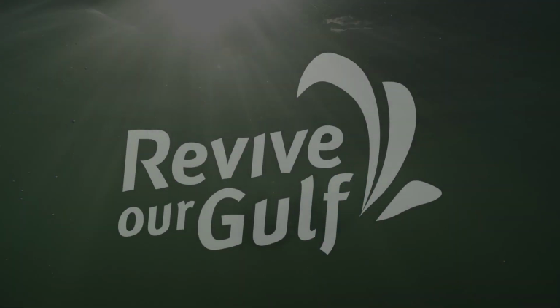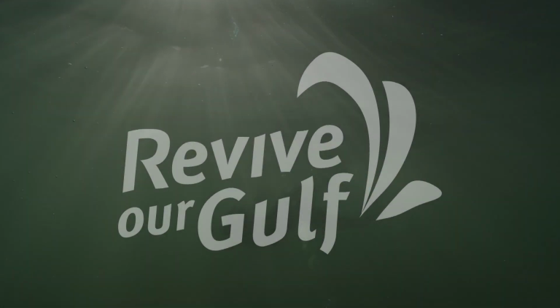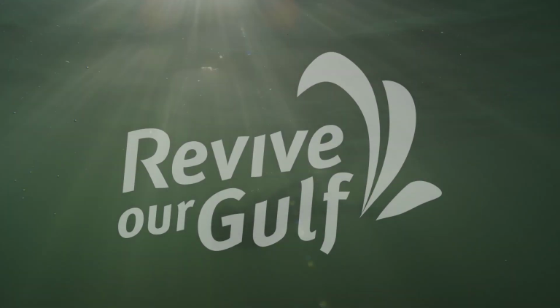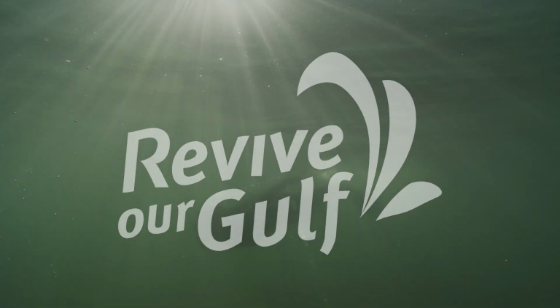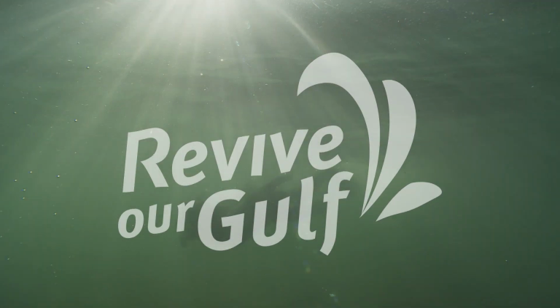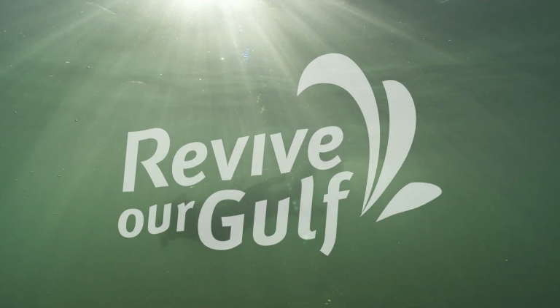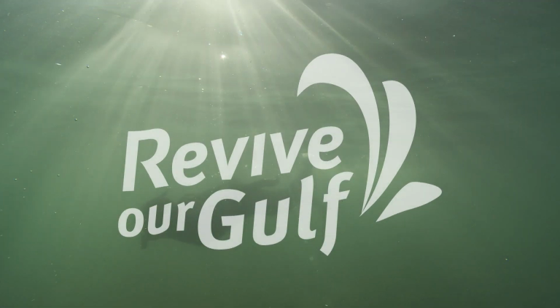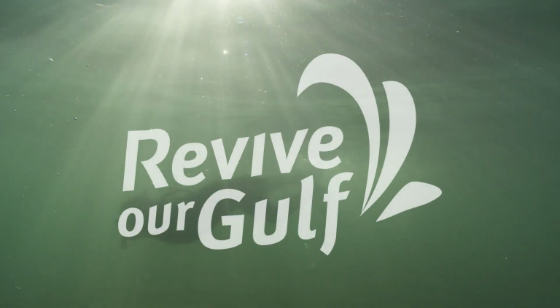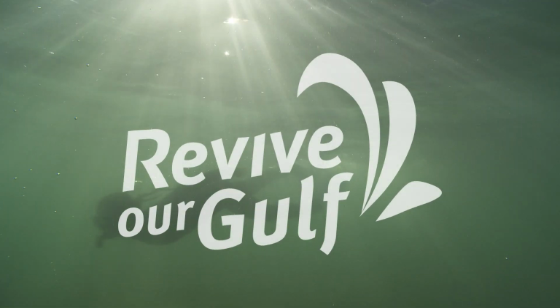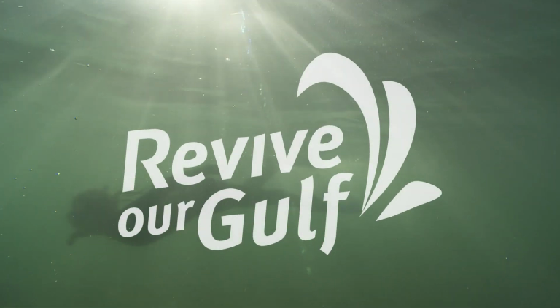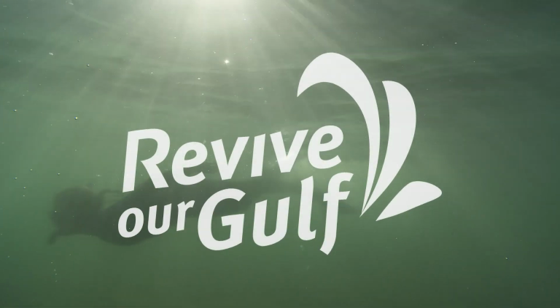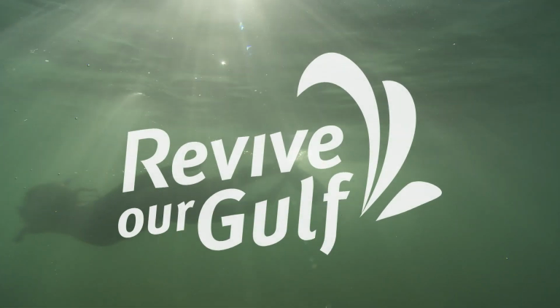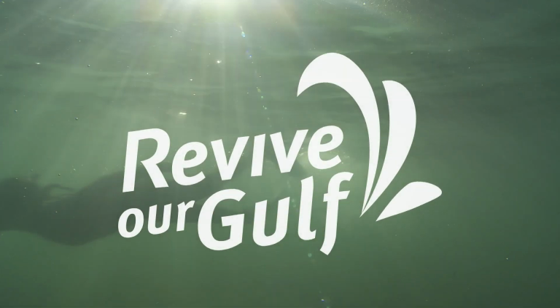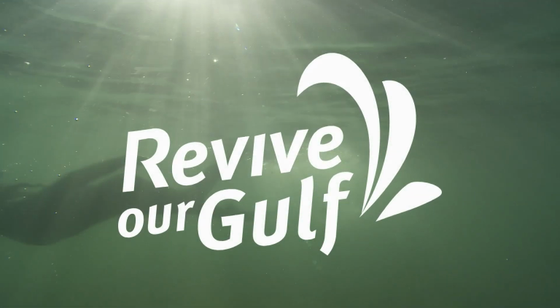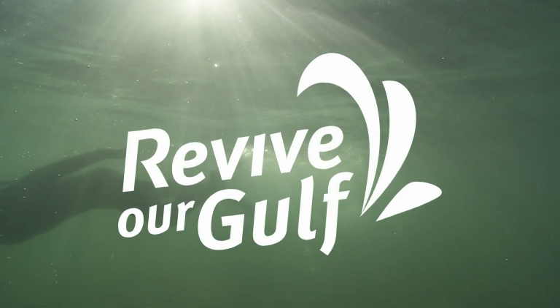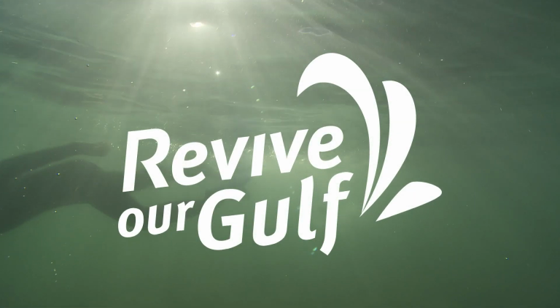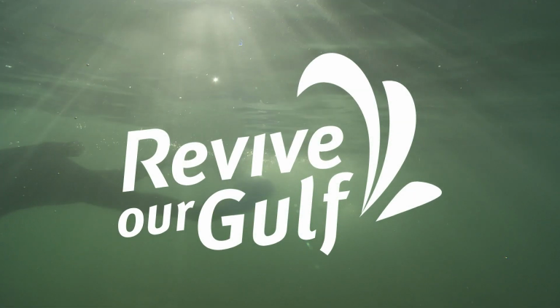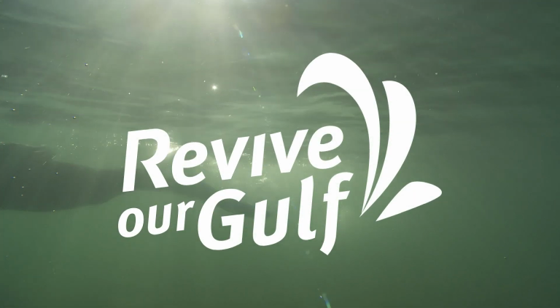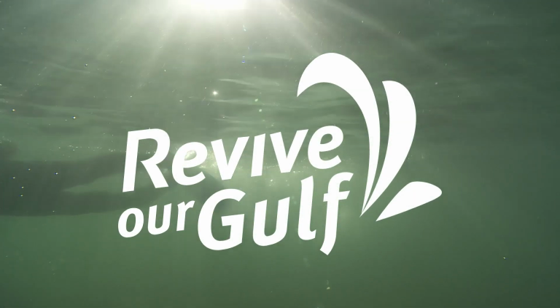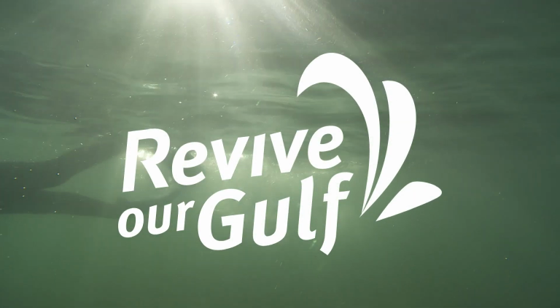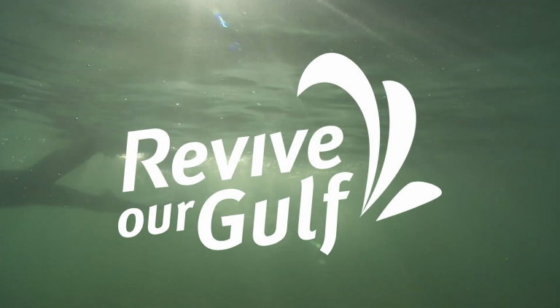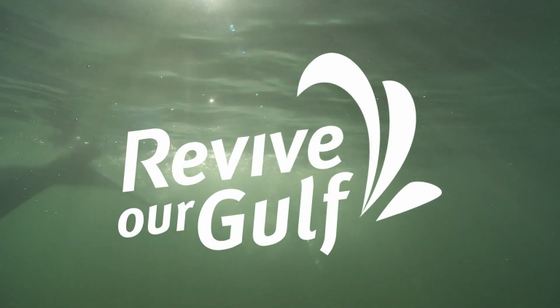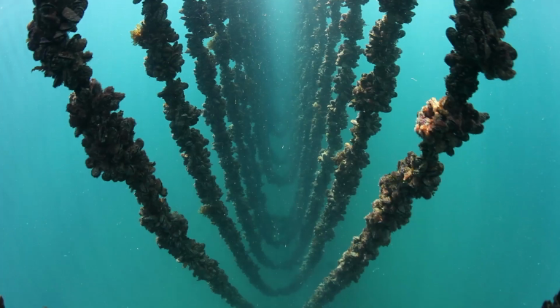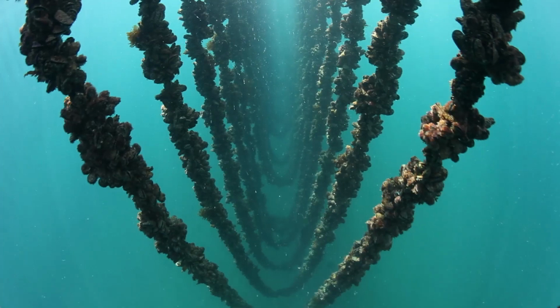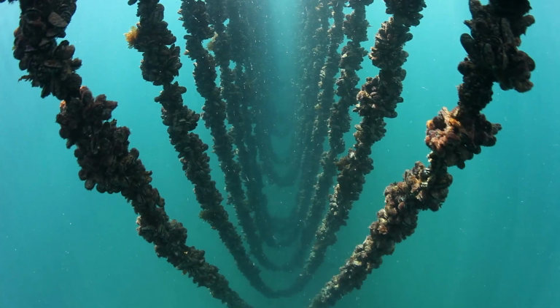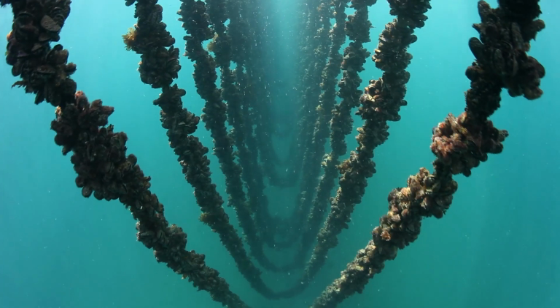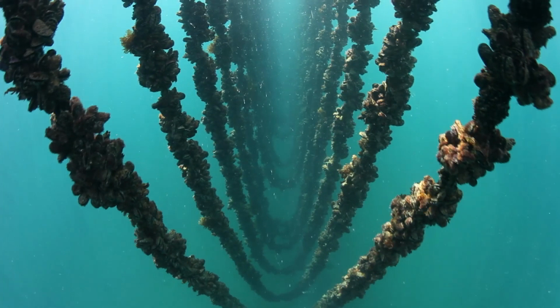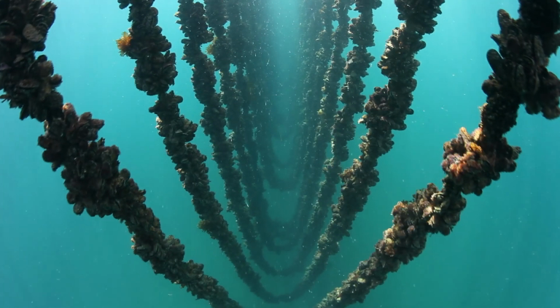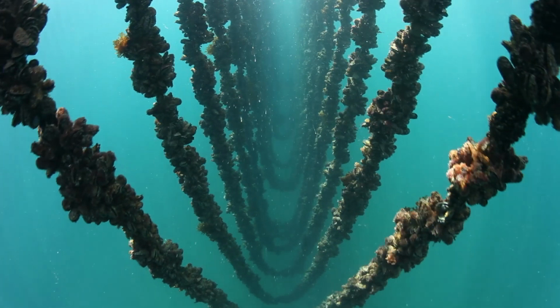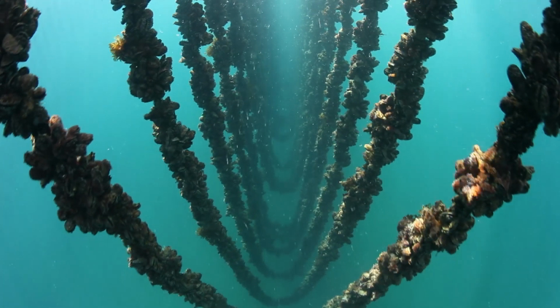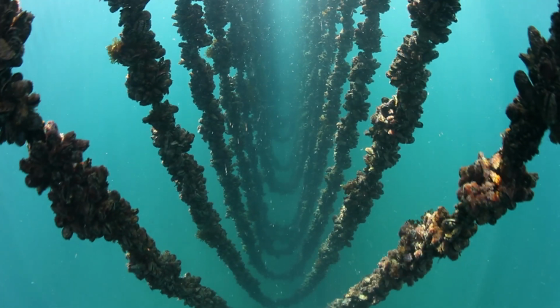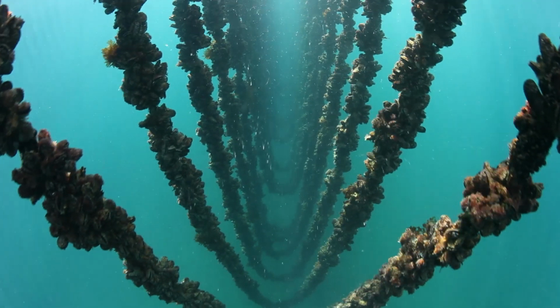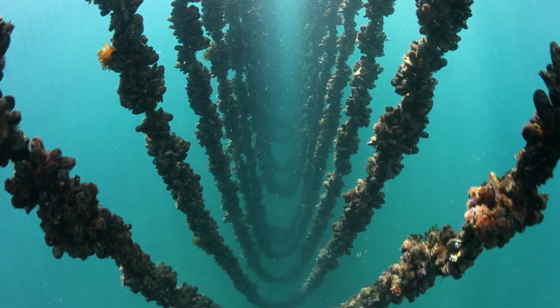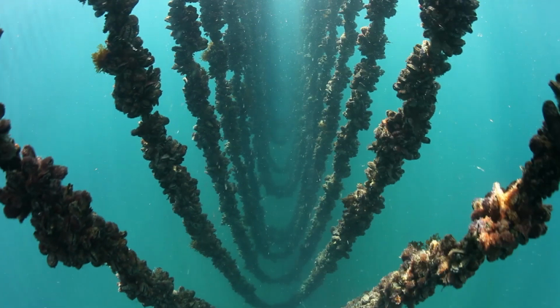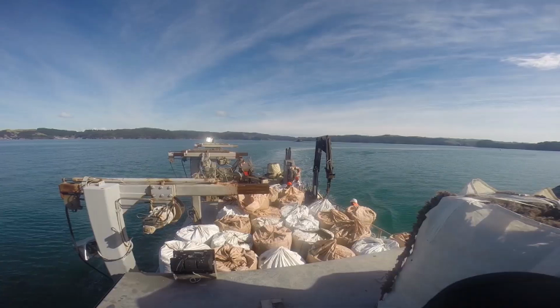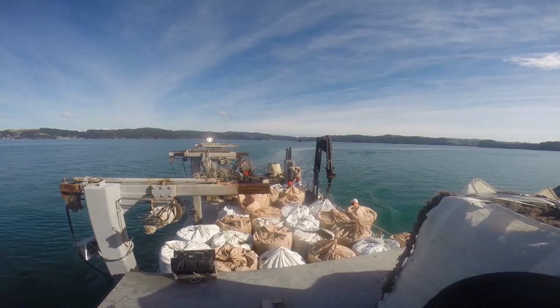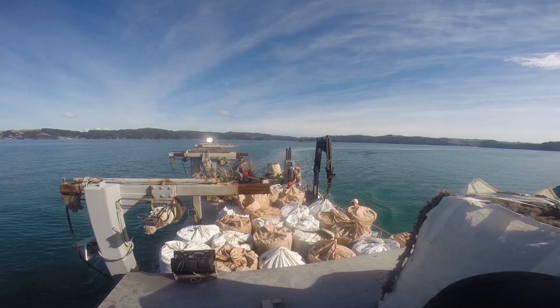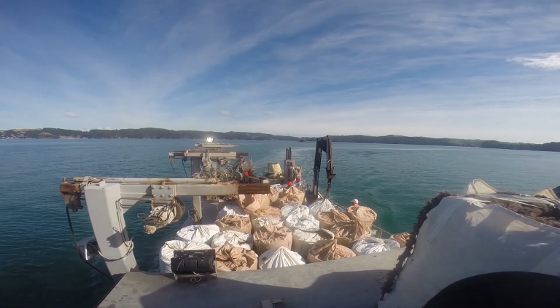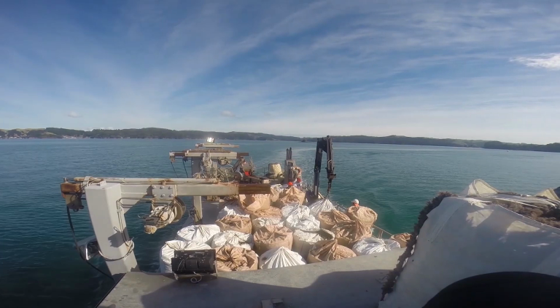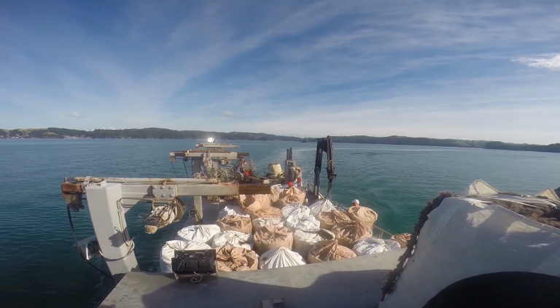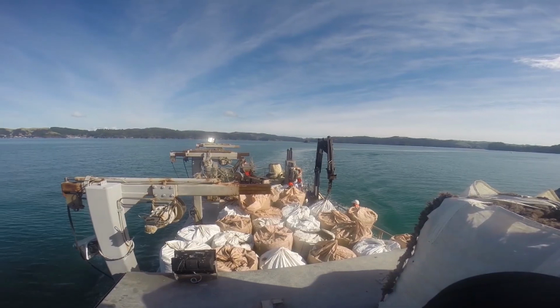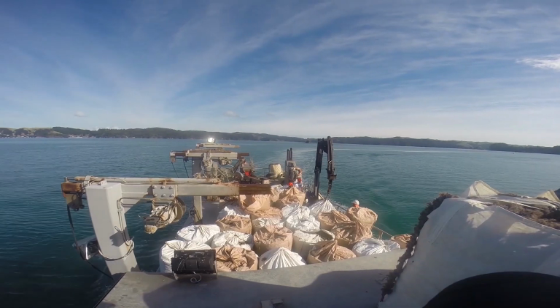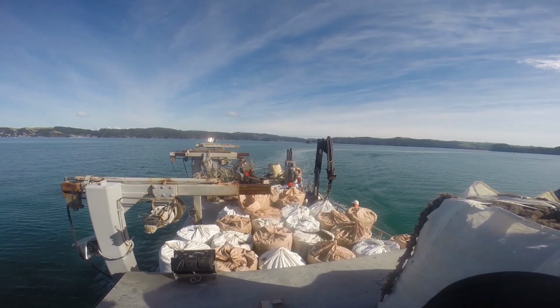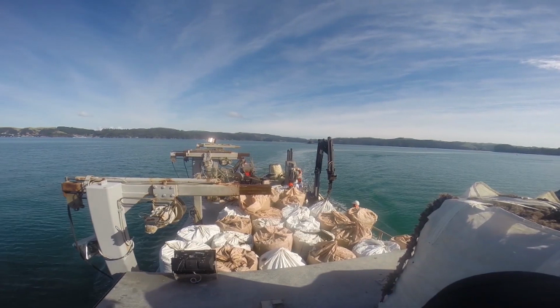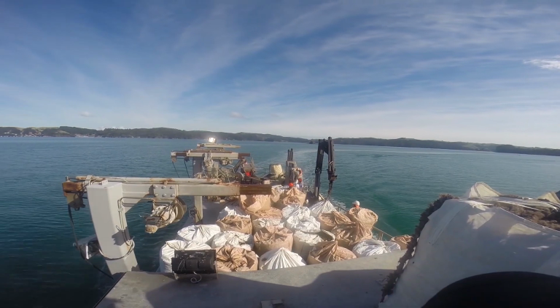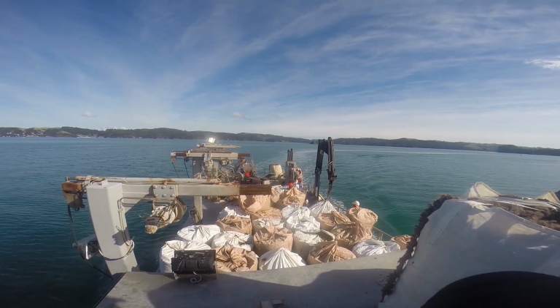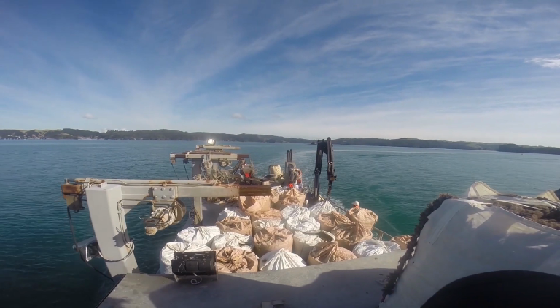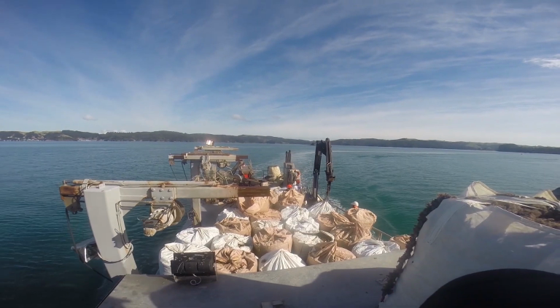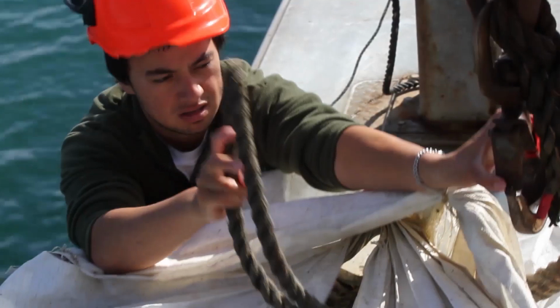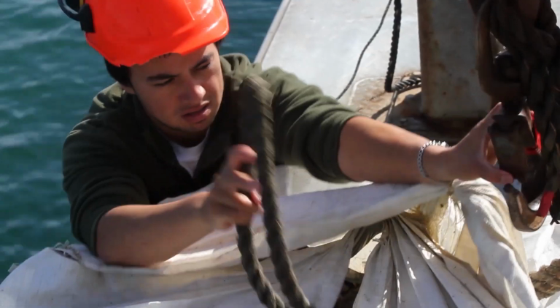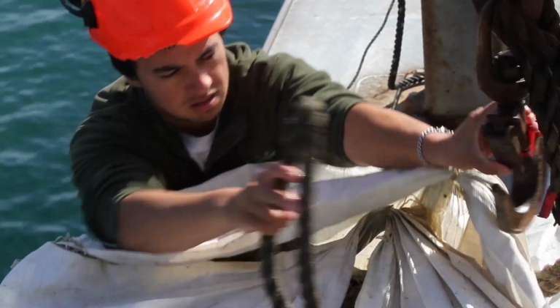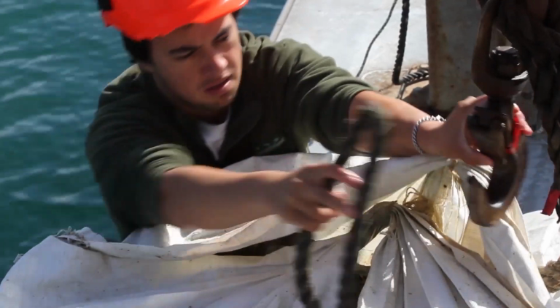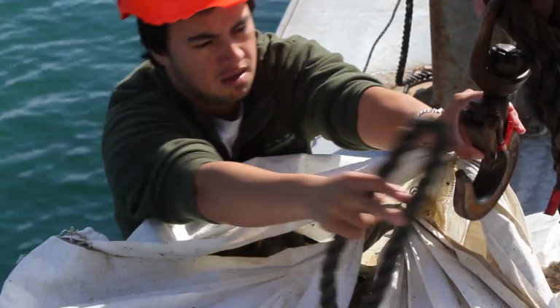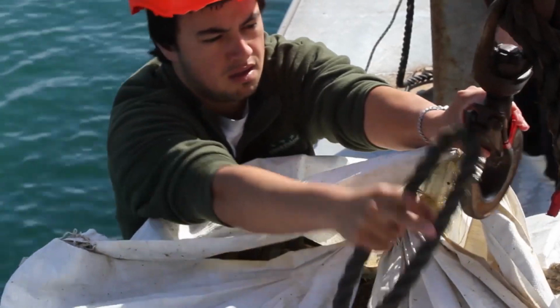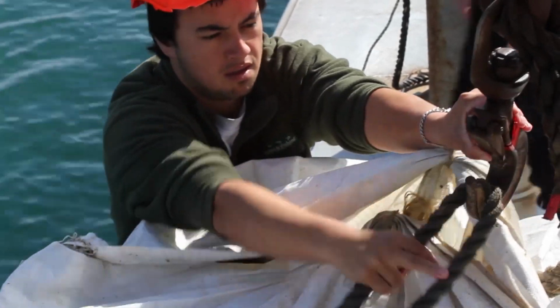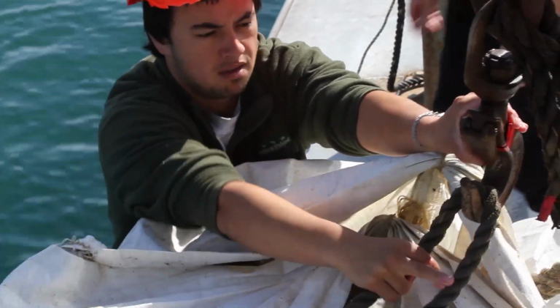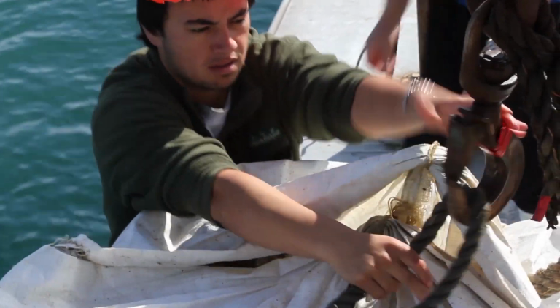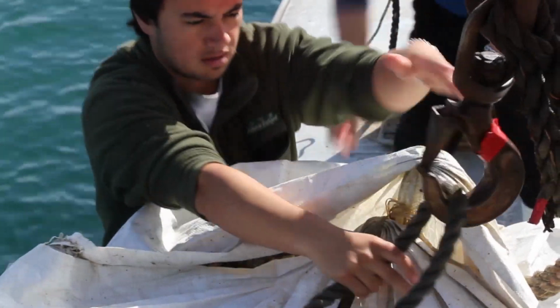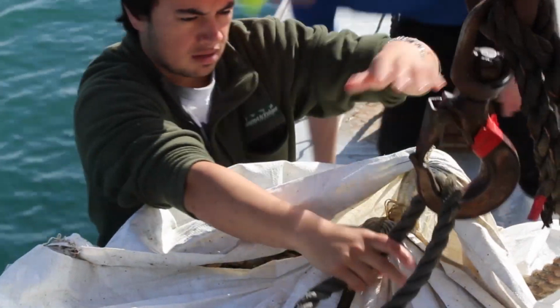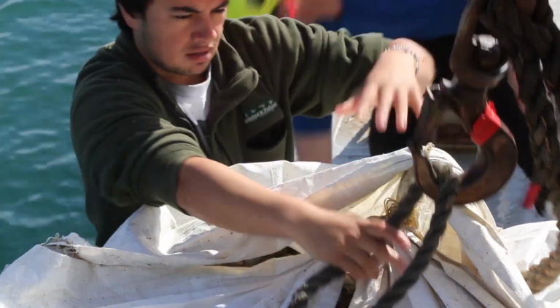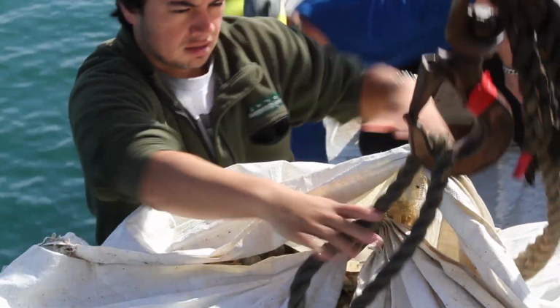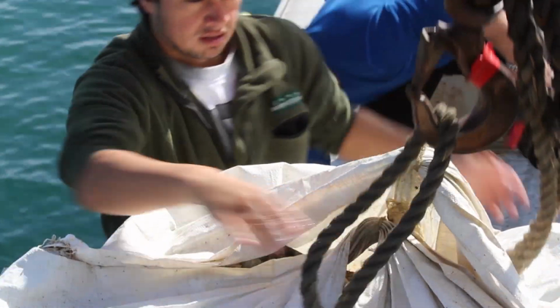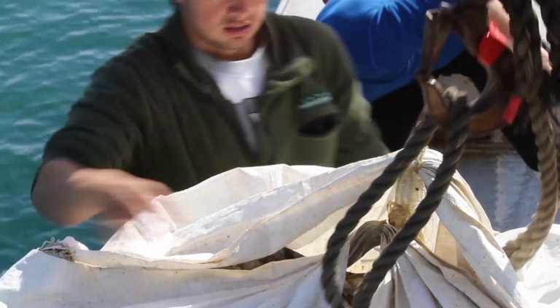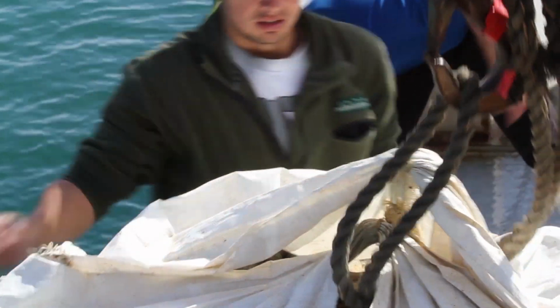Revive Our Gulf have been working with mussel farmers to restore the historic mussel reefs so they can filter the water as they used to.